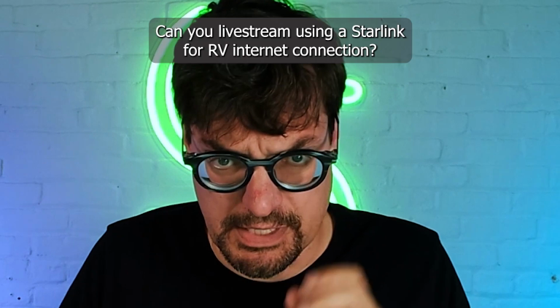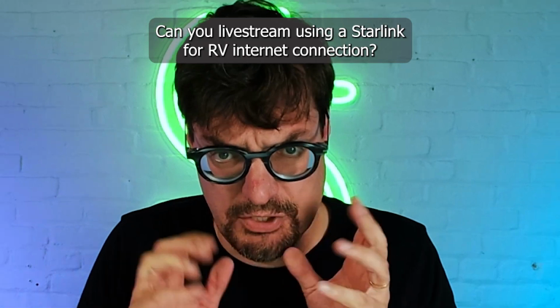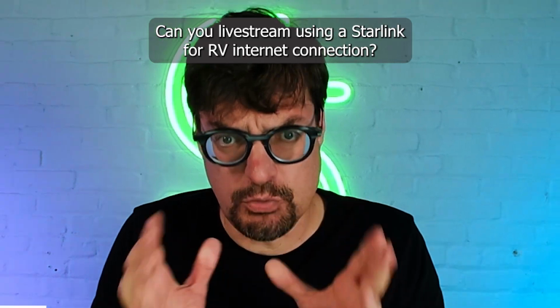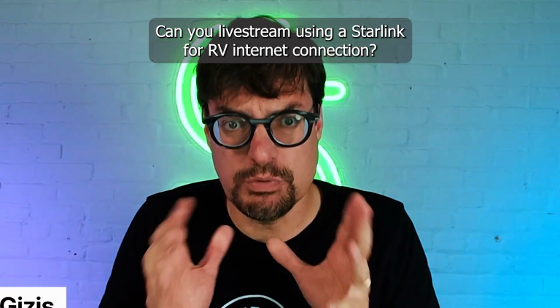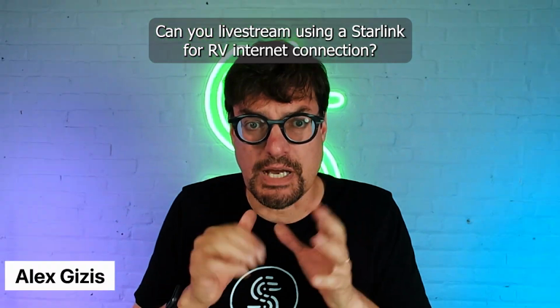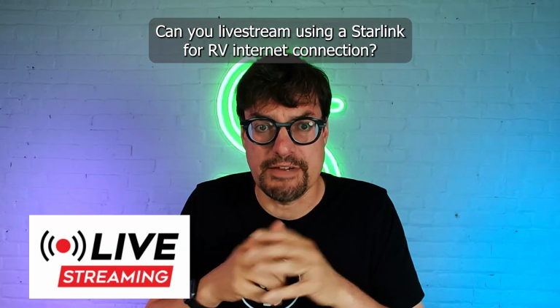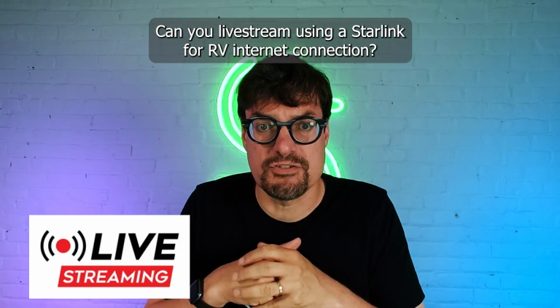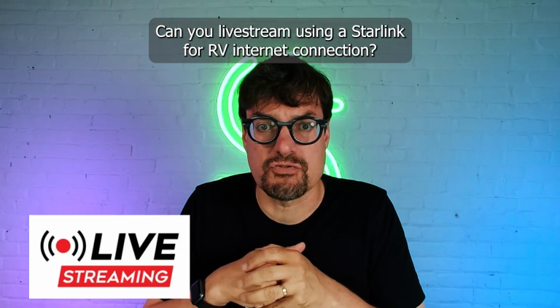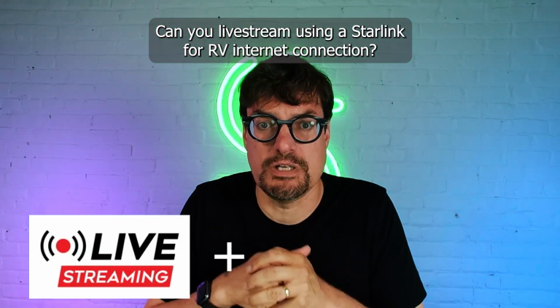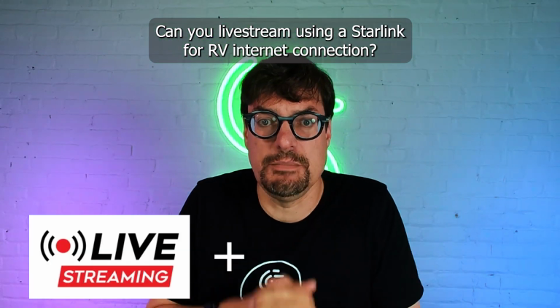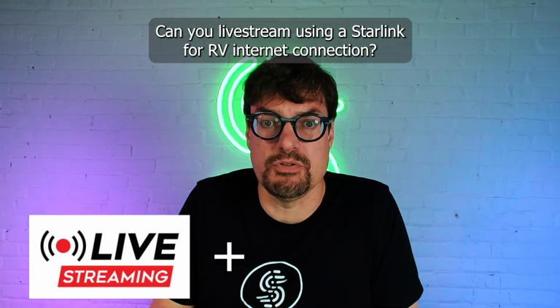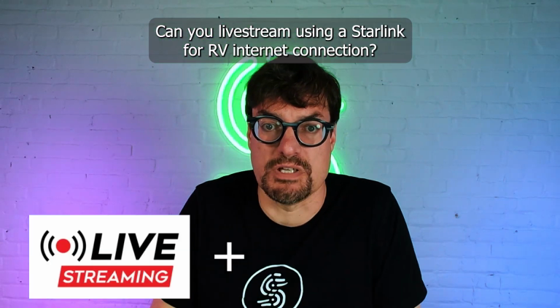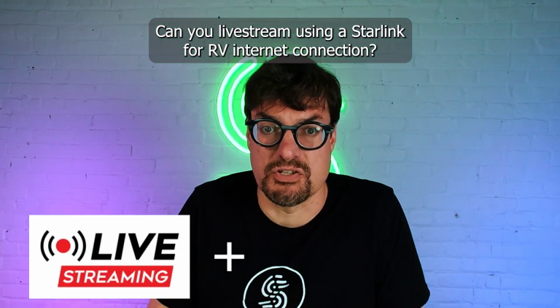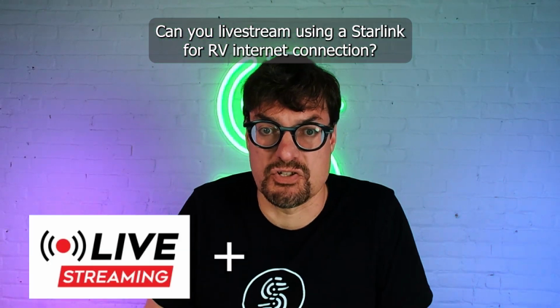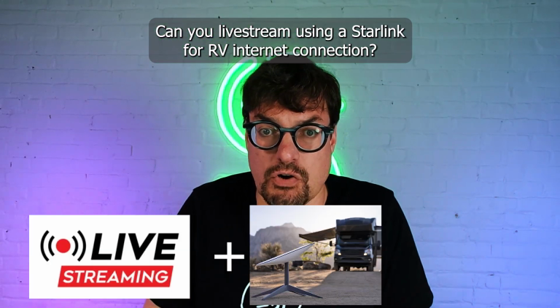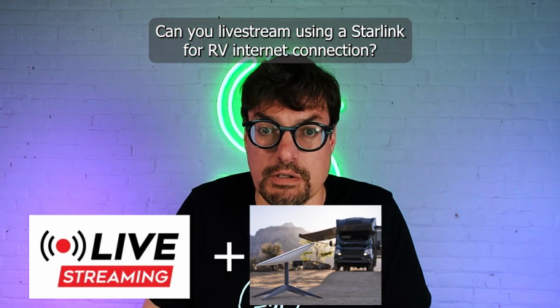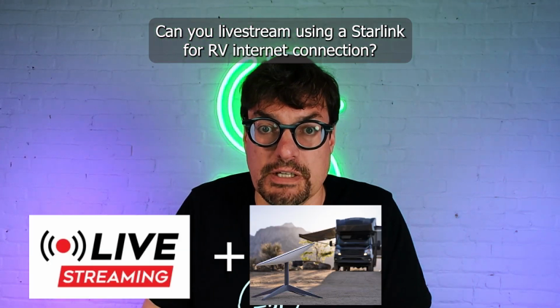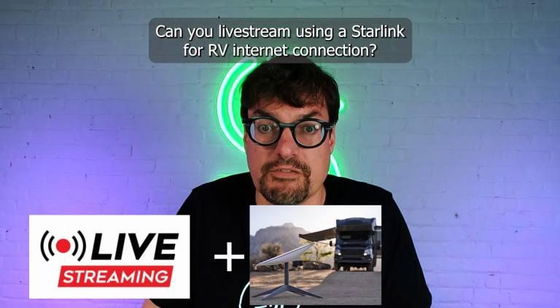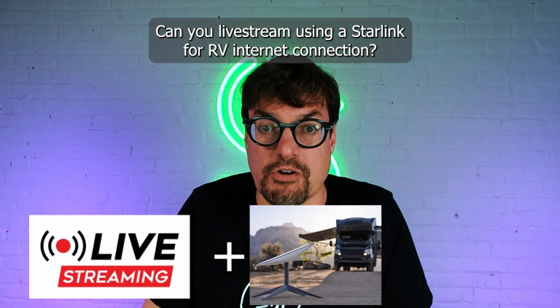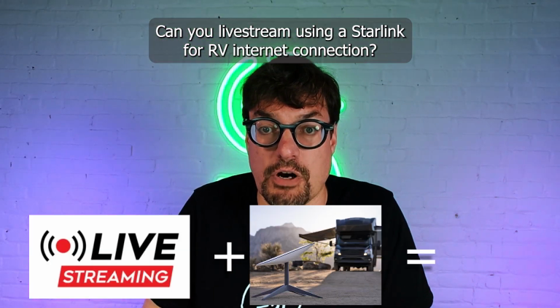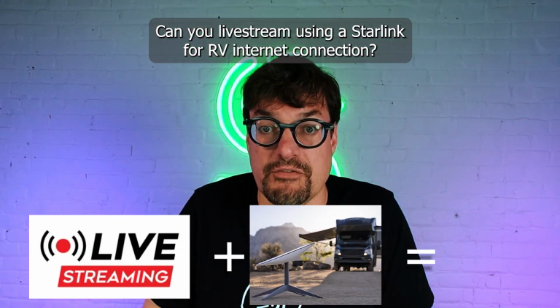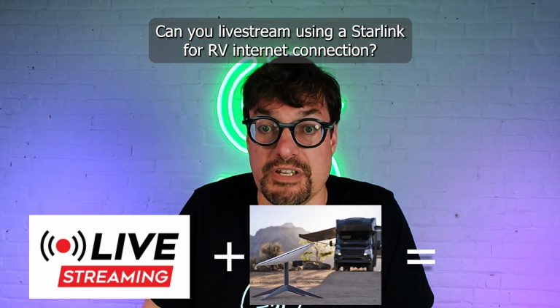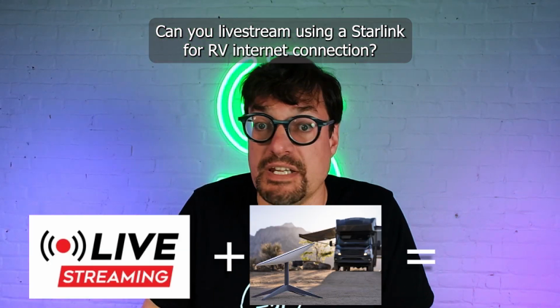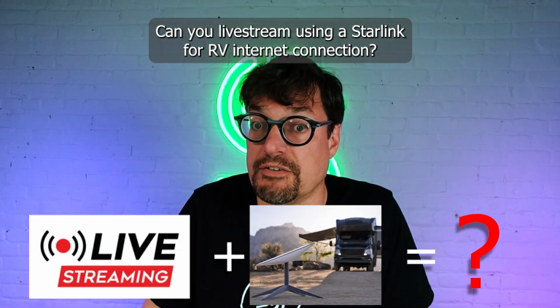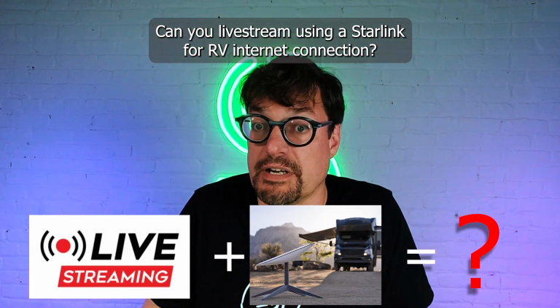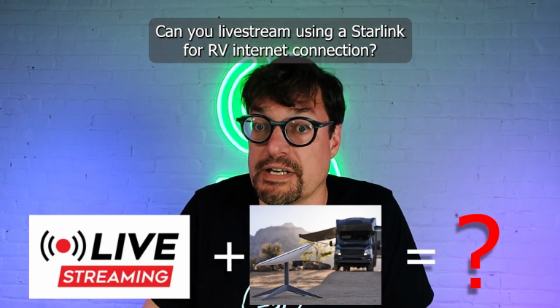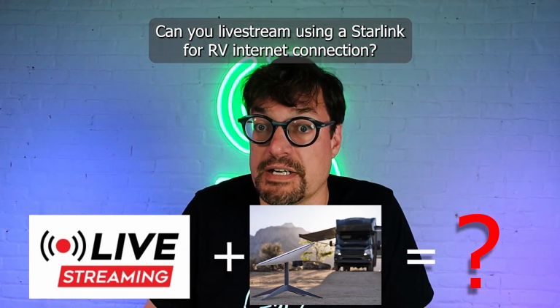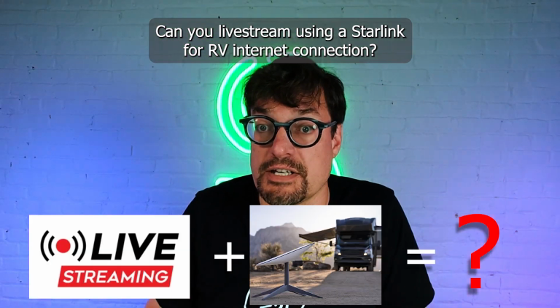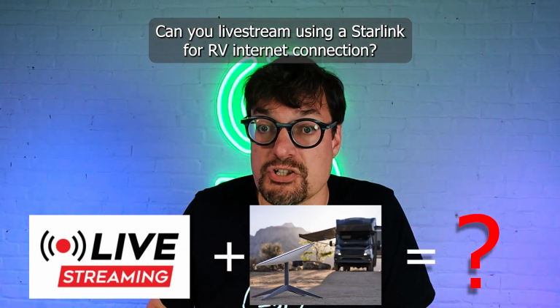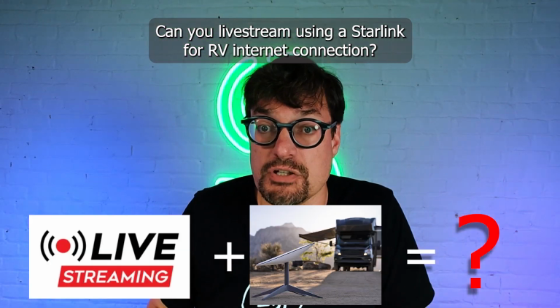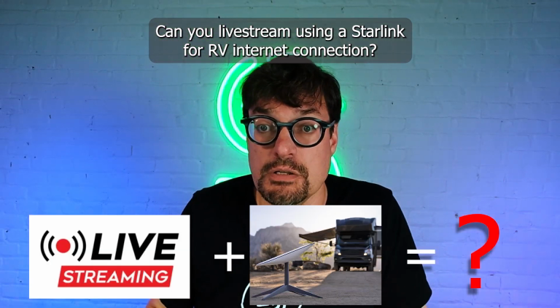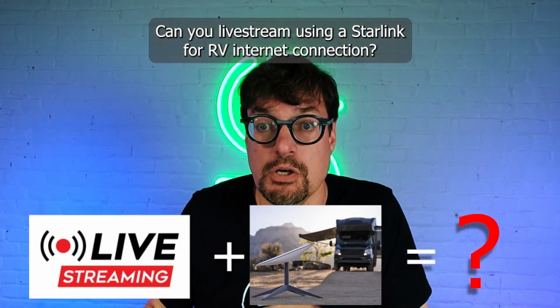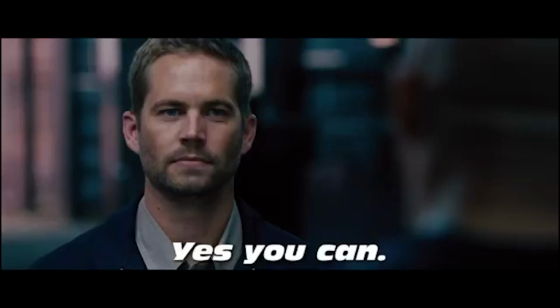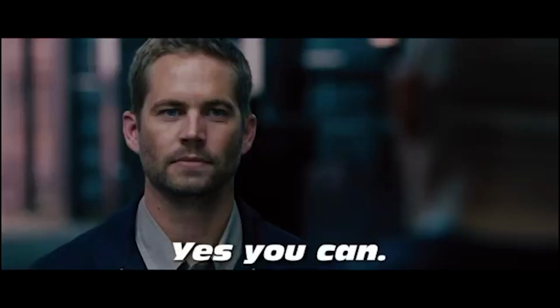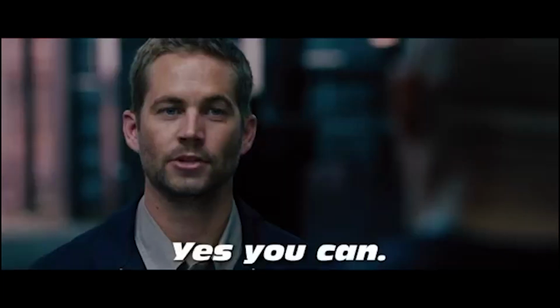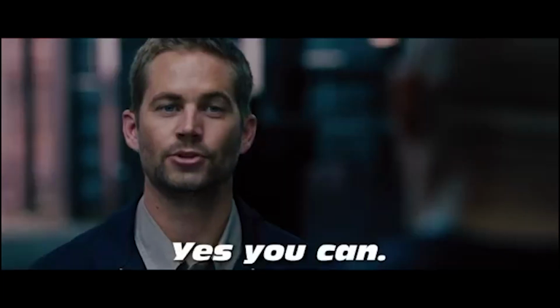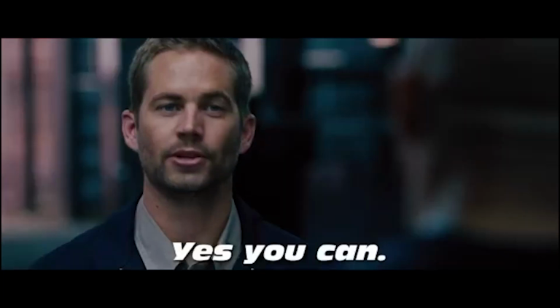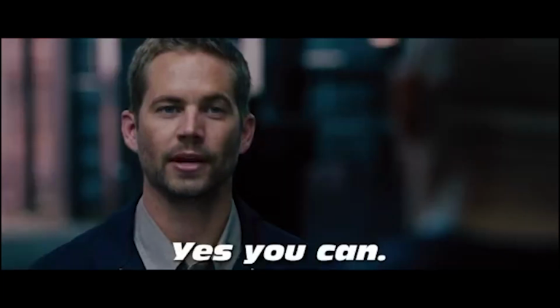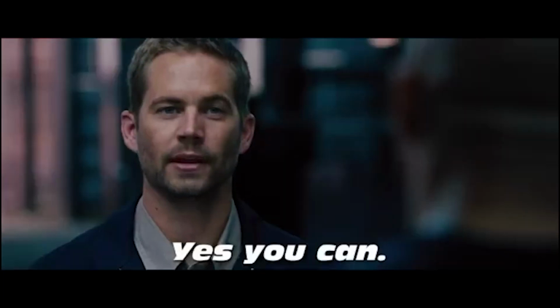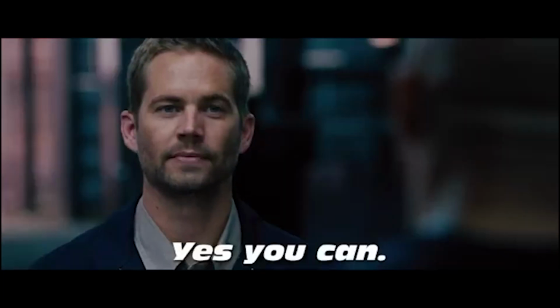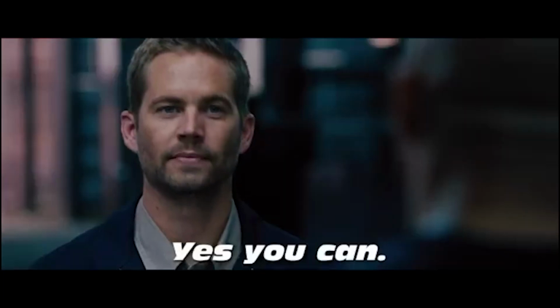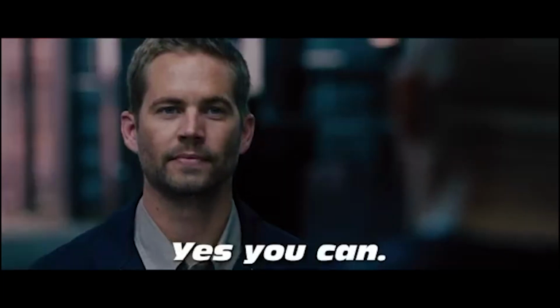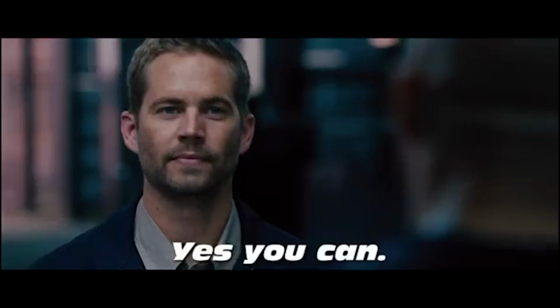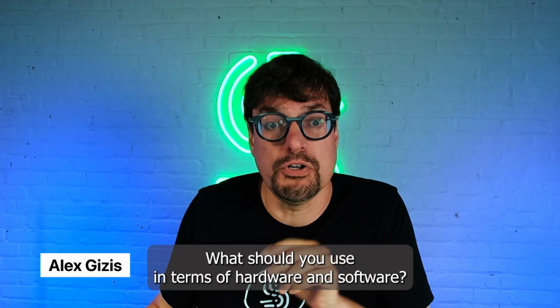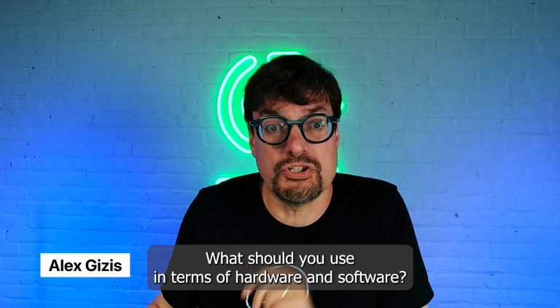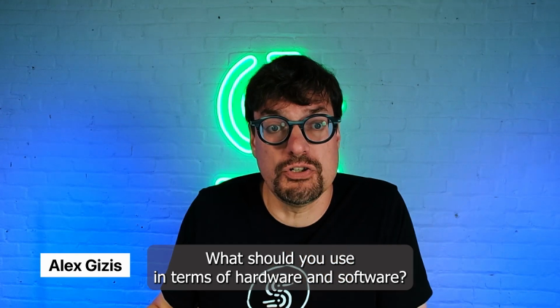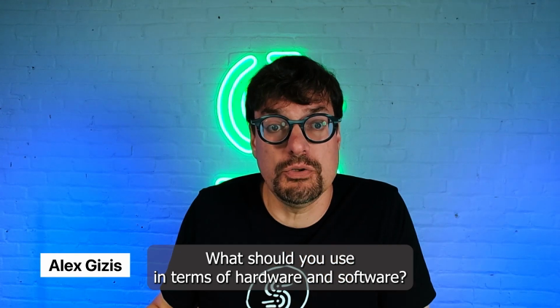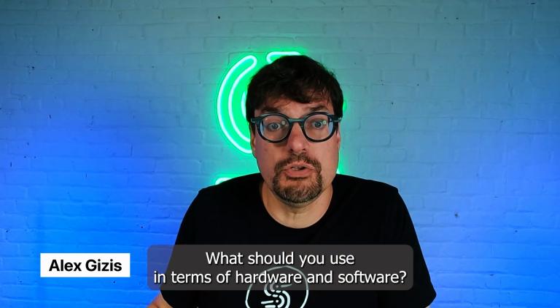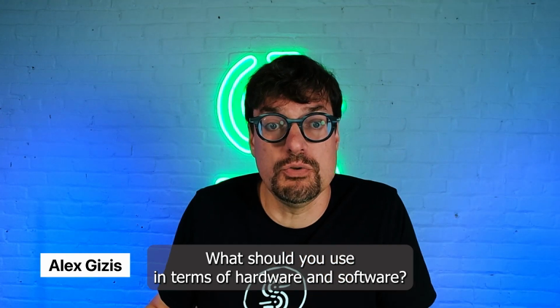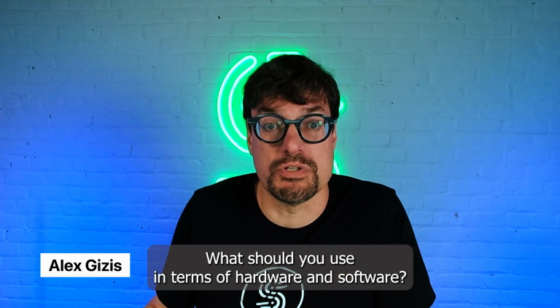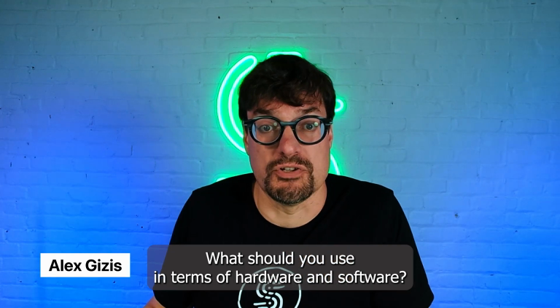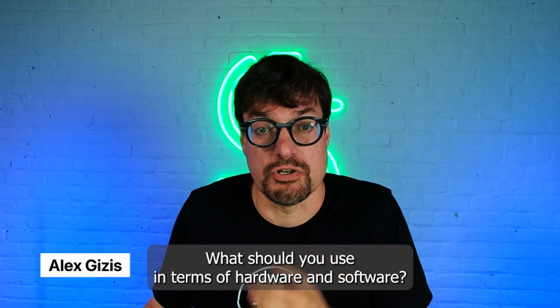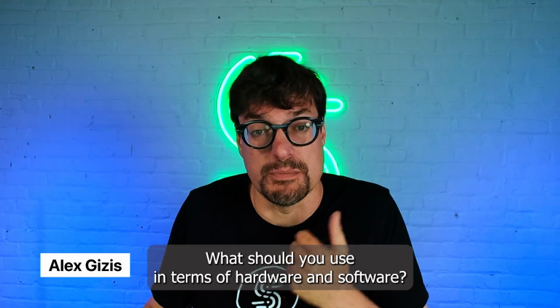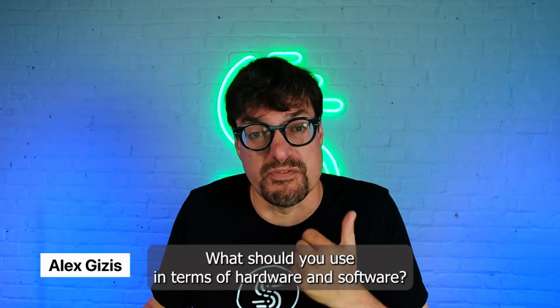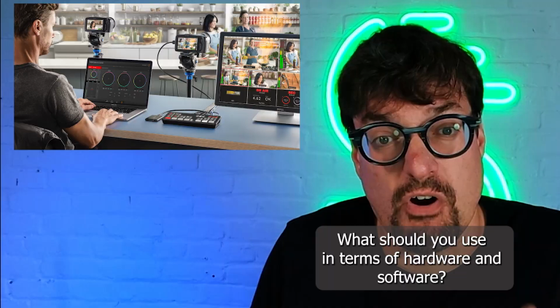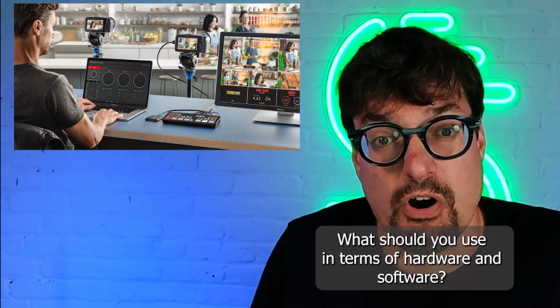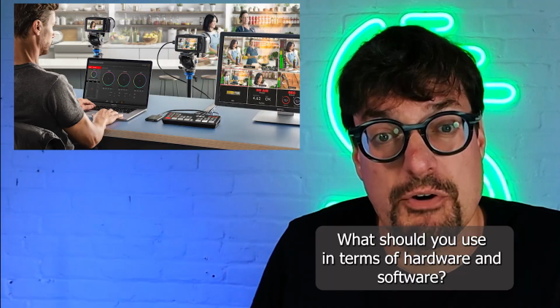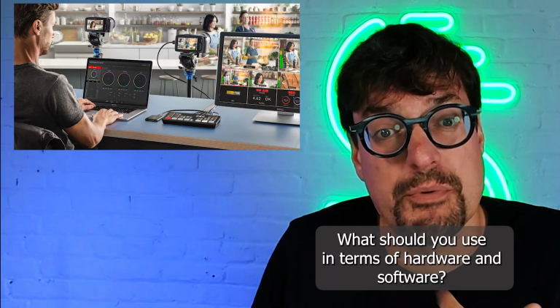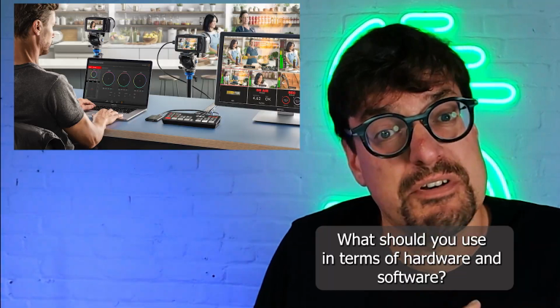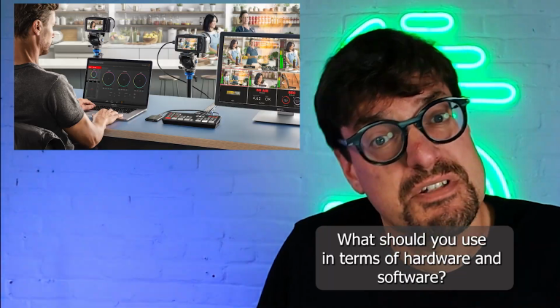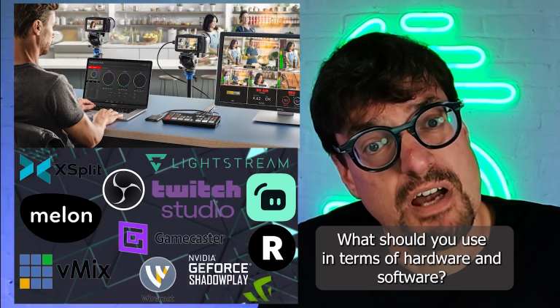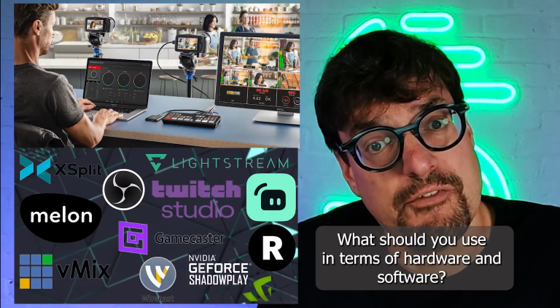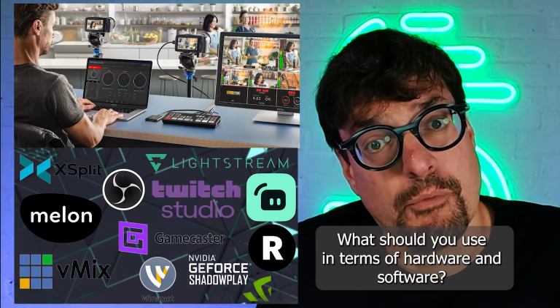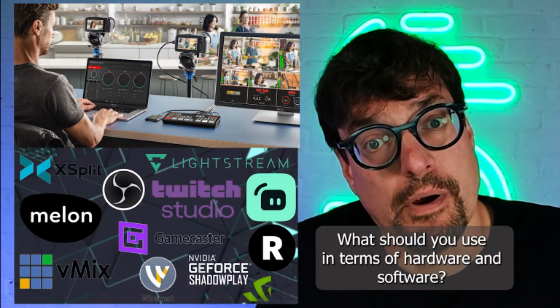Can you live stream using a Starlink for RV internet connection? Yes, you can. What should you use in terms of hardware and software?